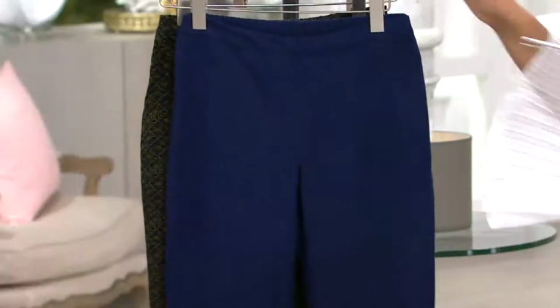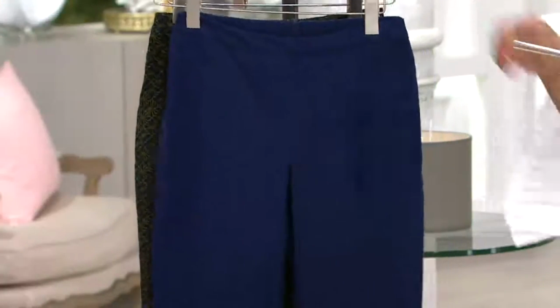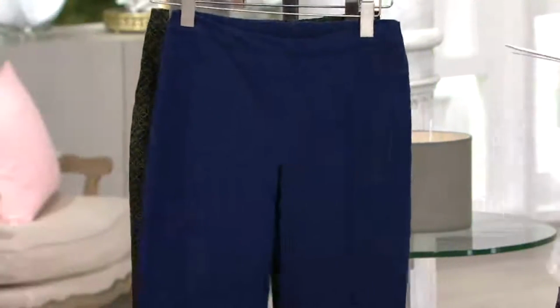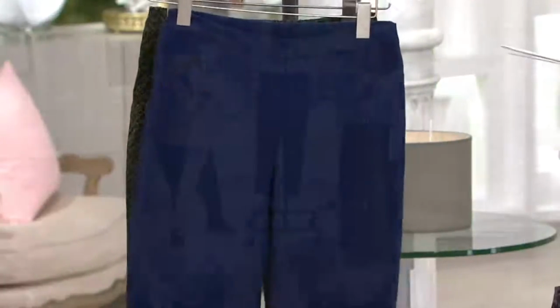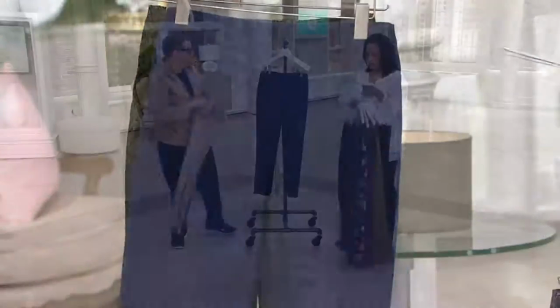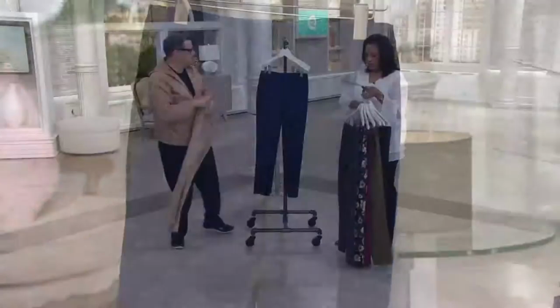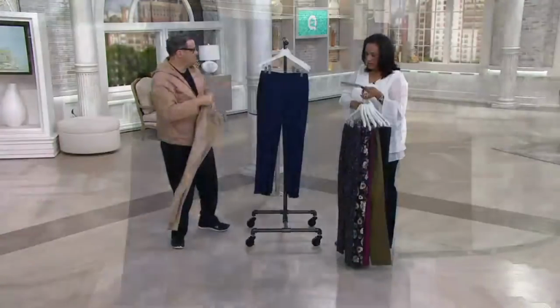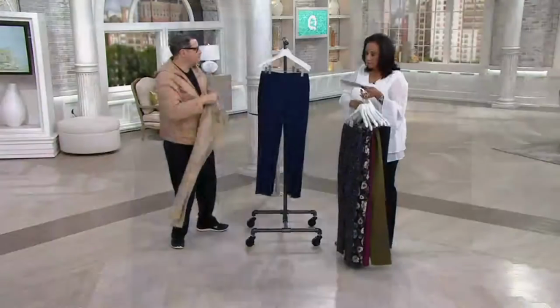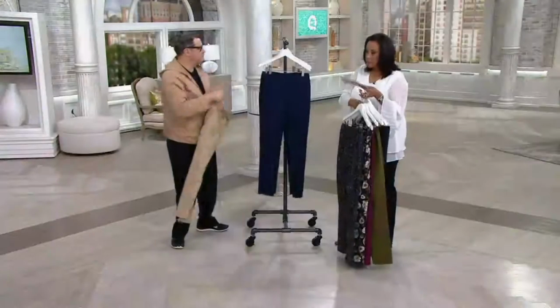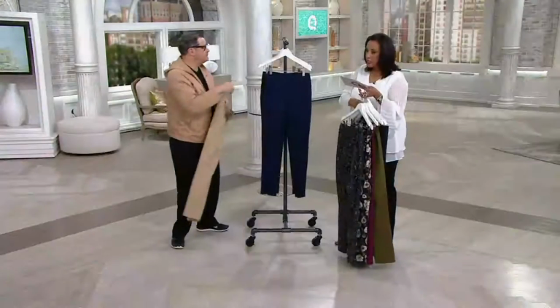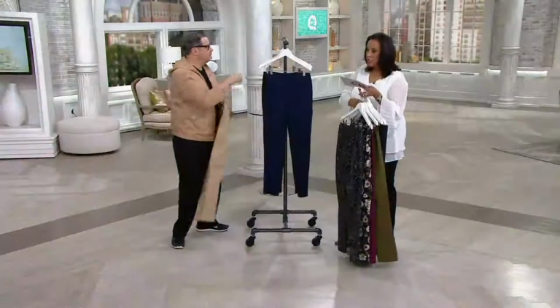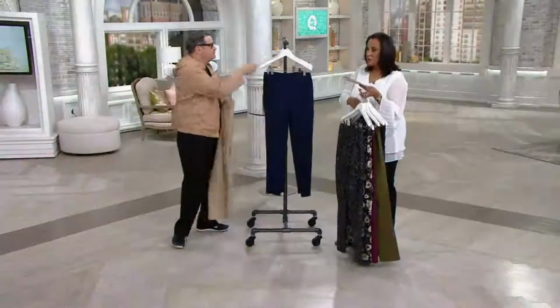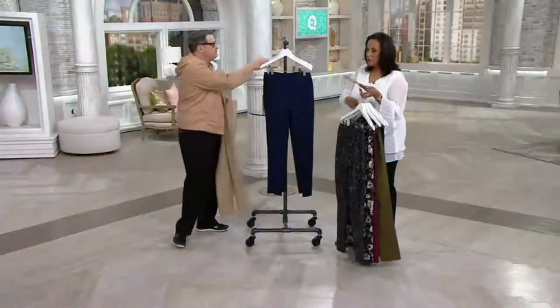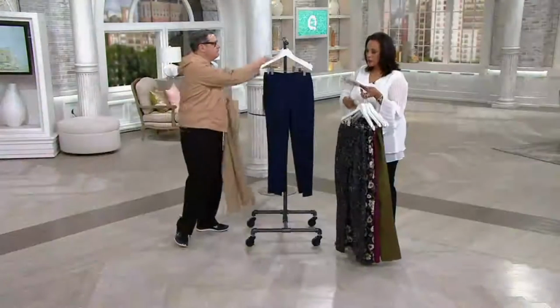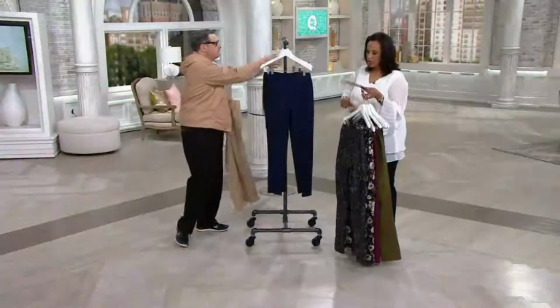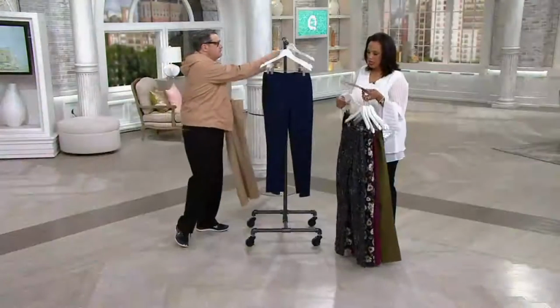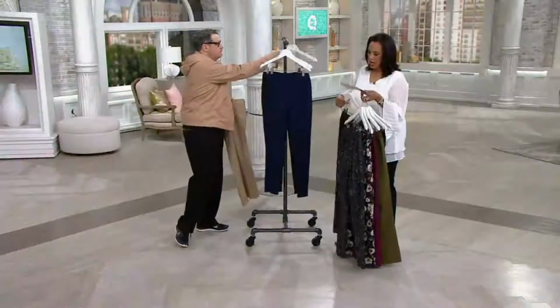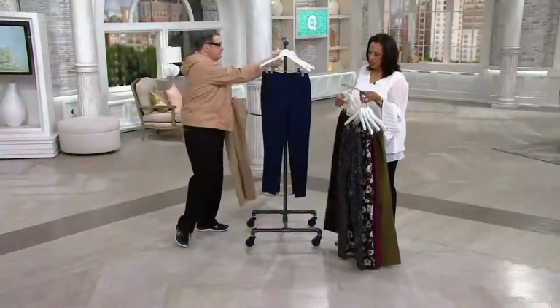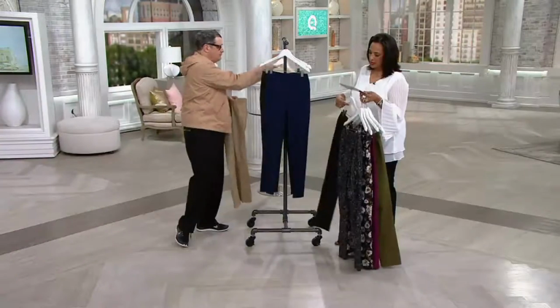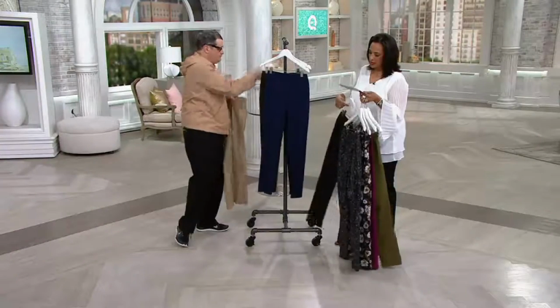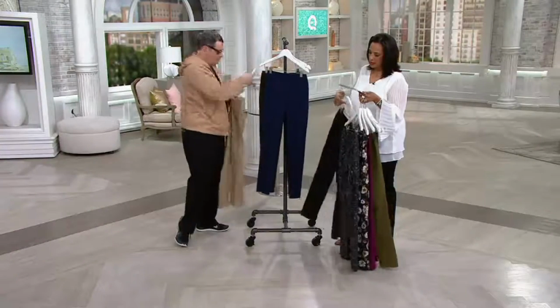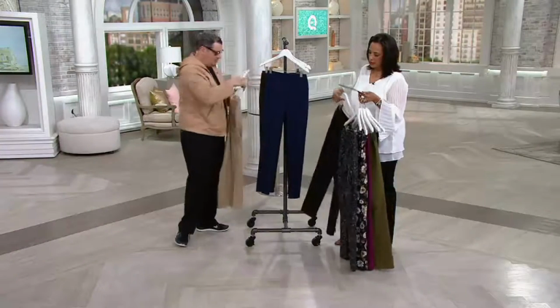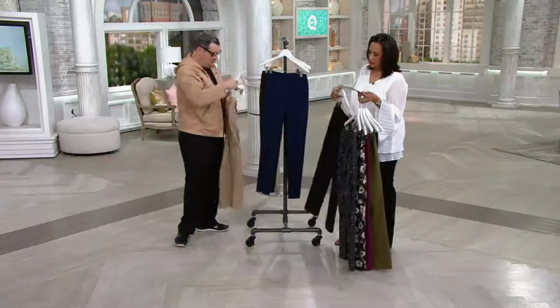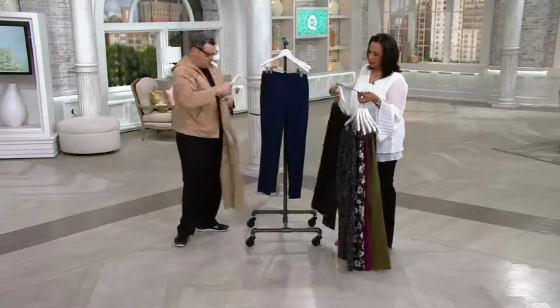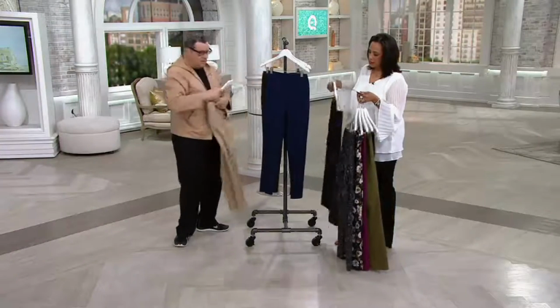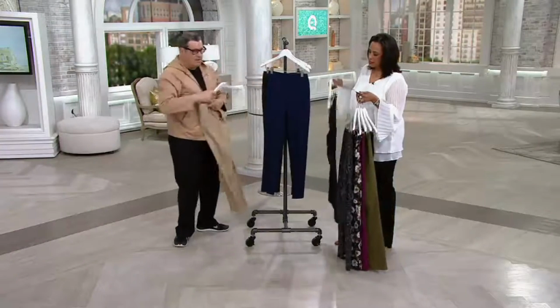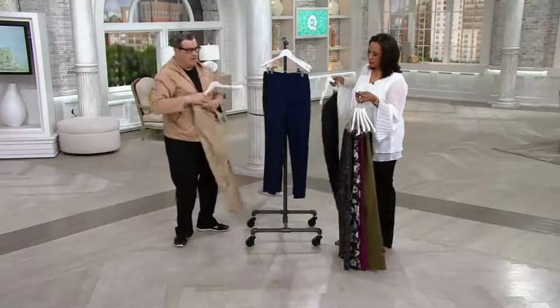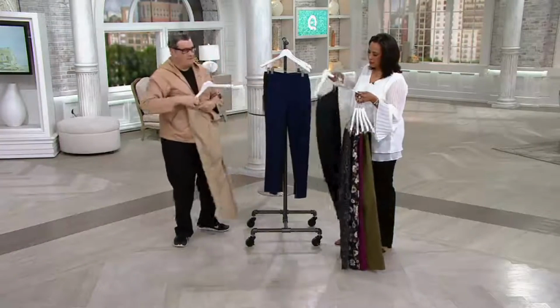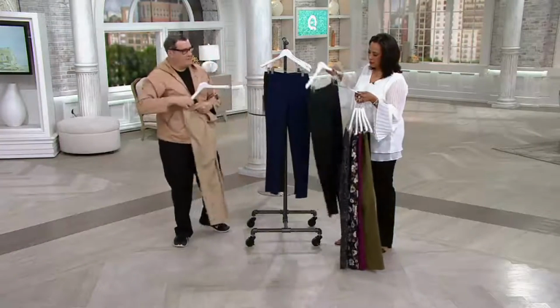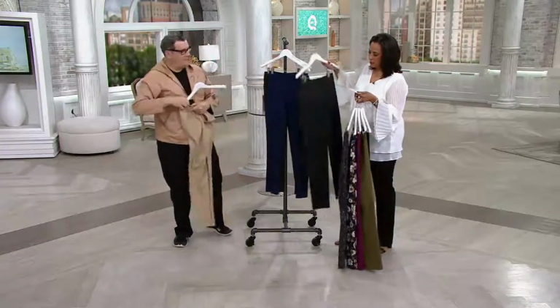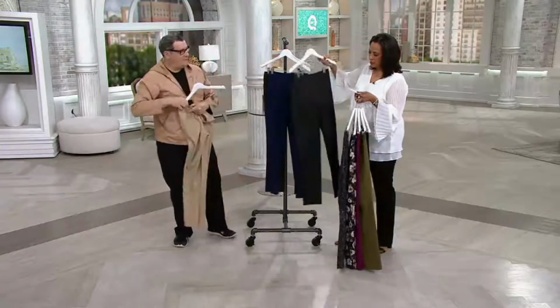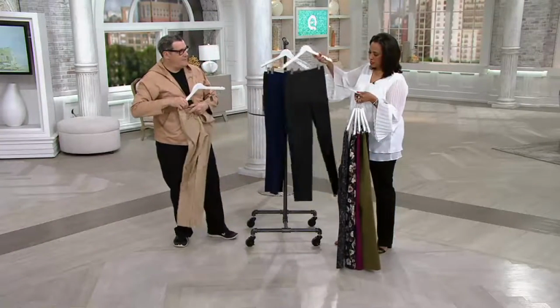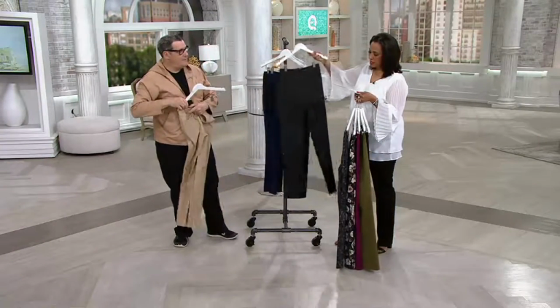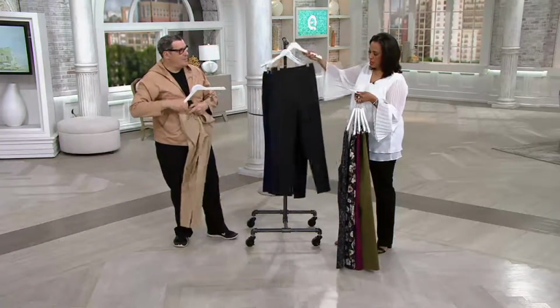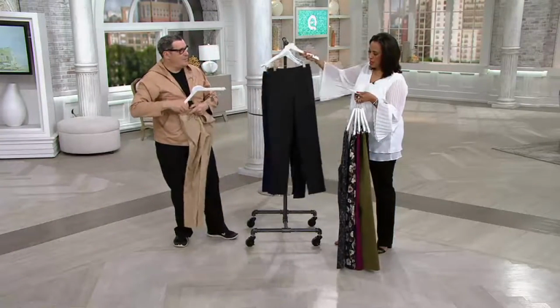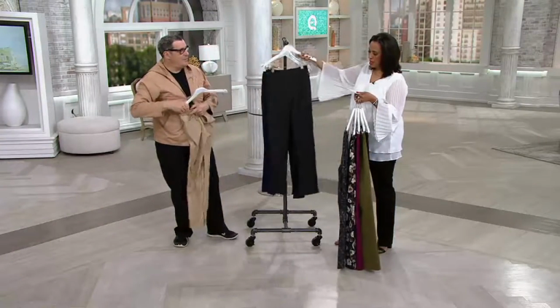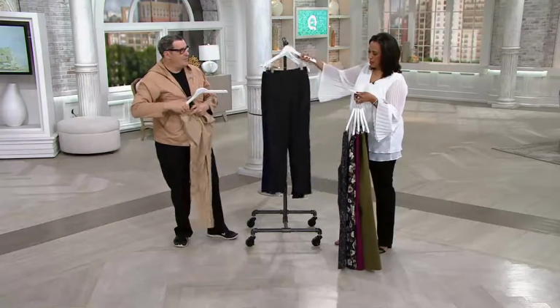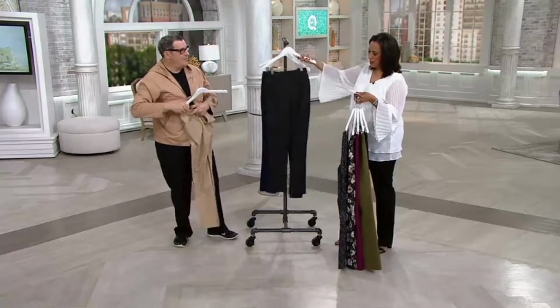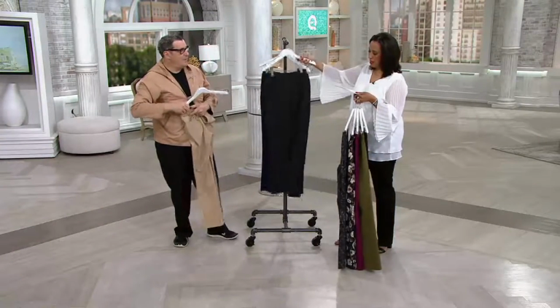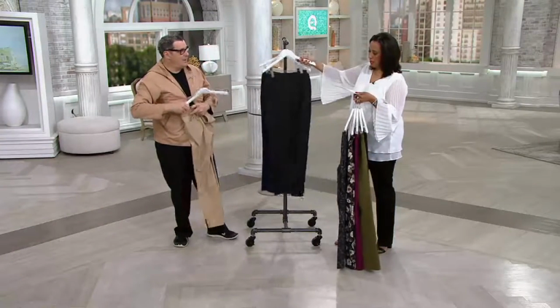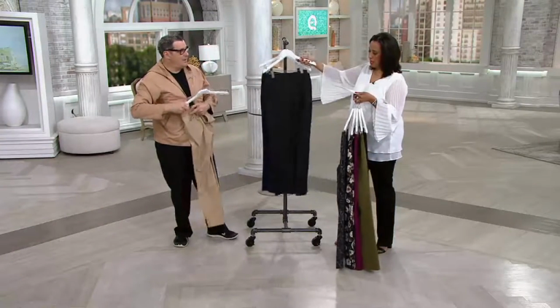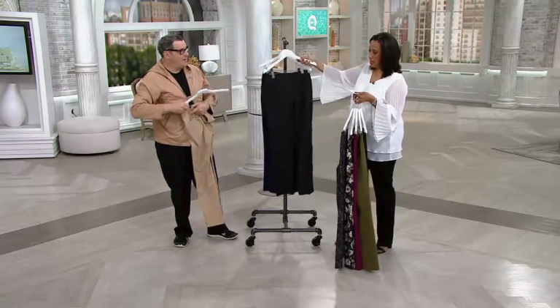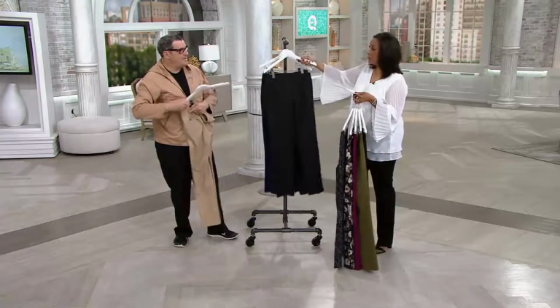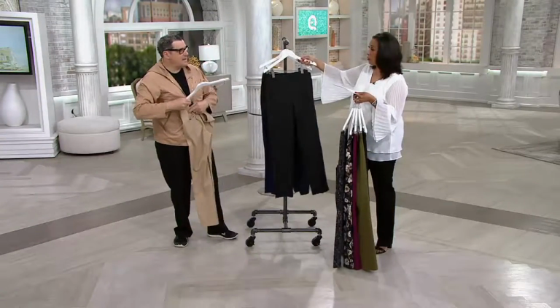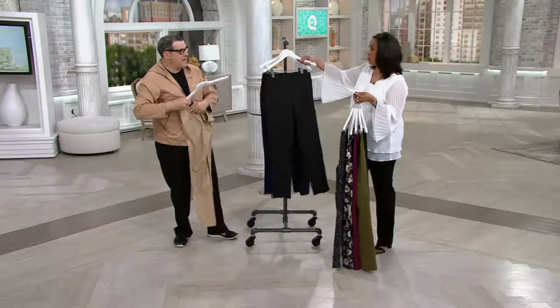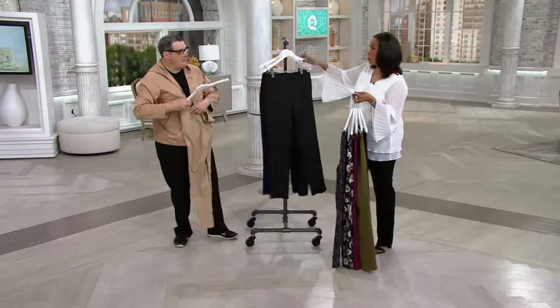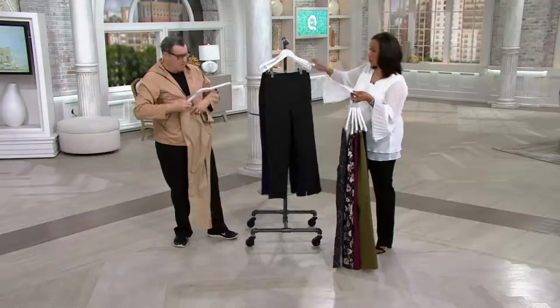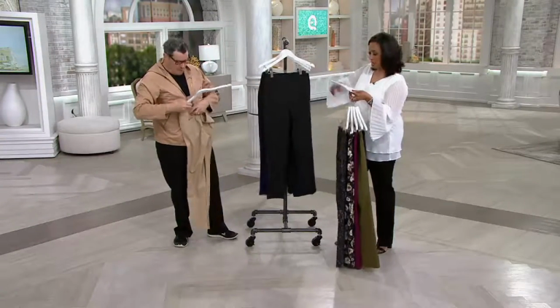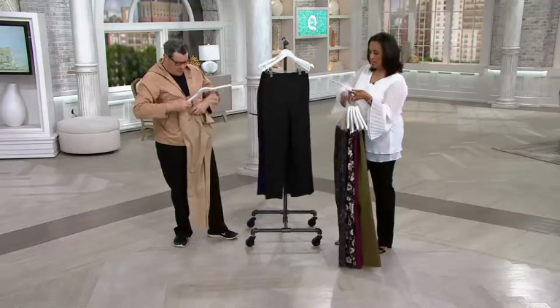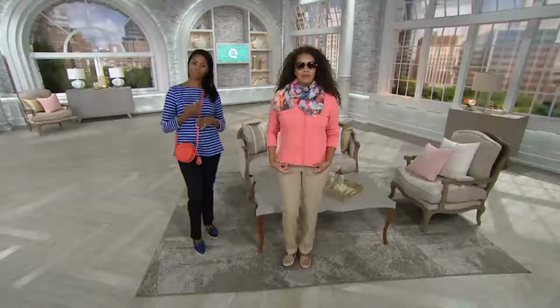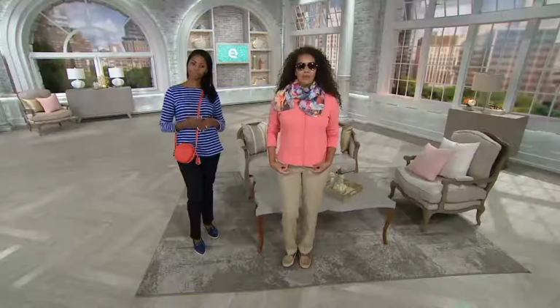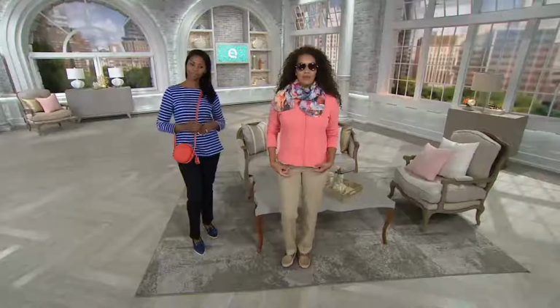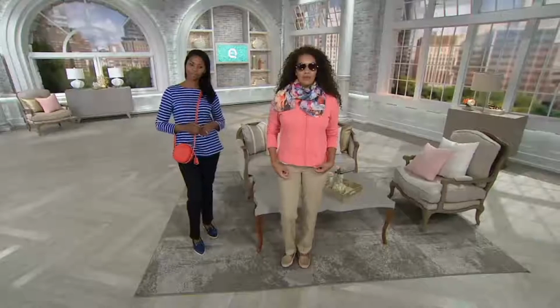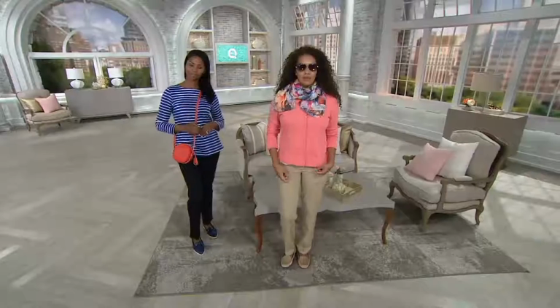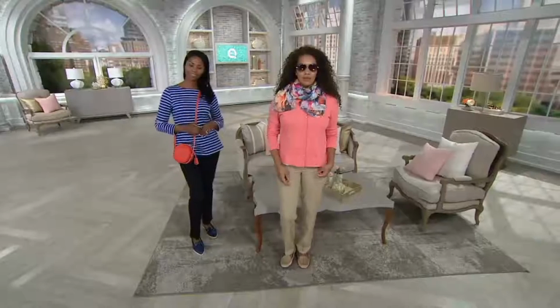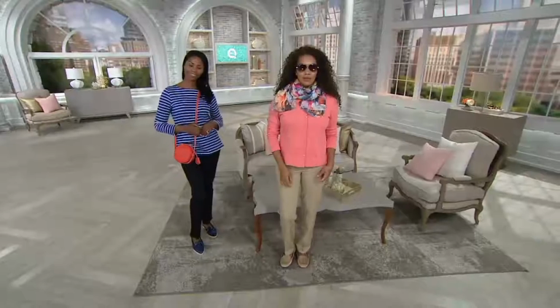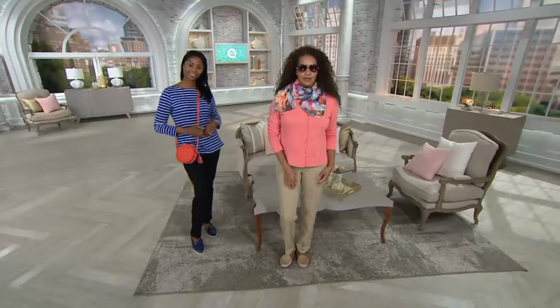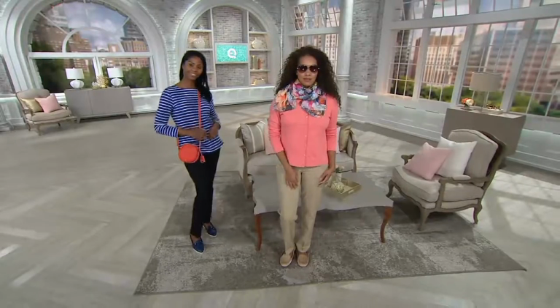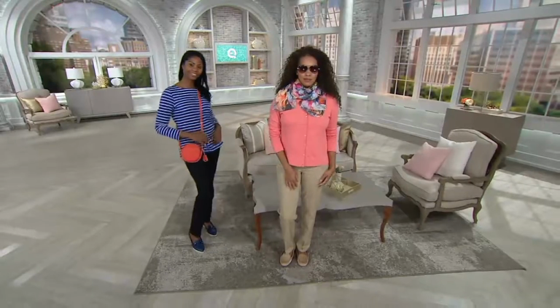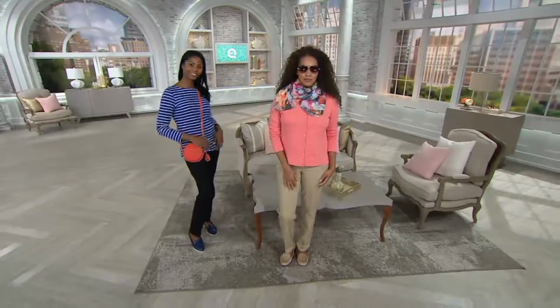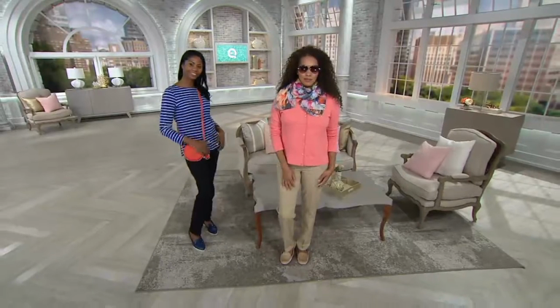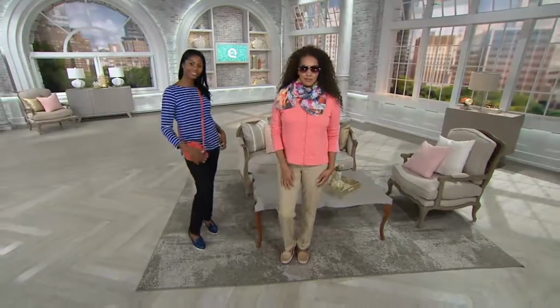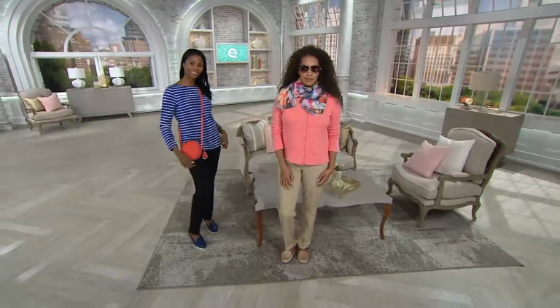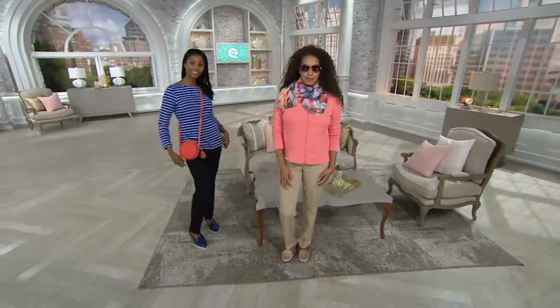The fabric composition is 52% cotton, 41% rayon, and 7% spandex.